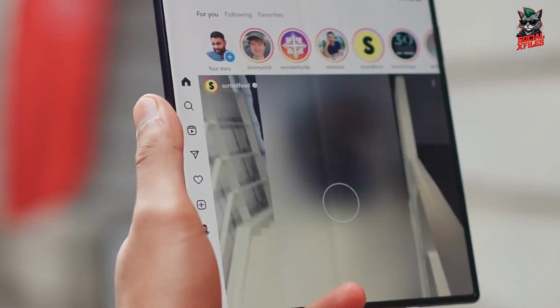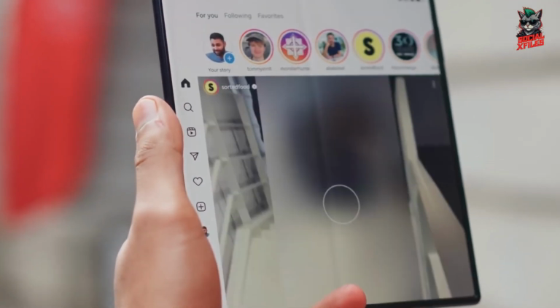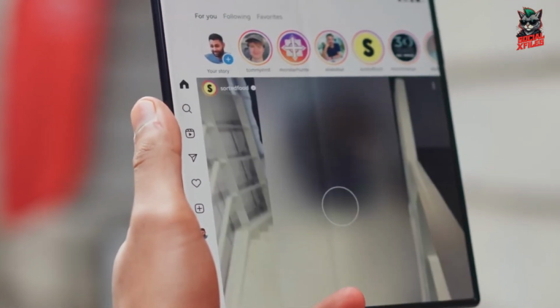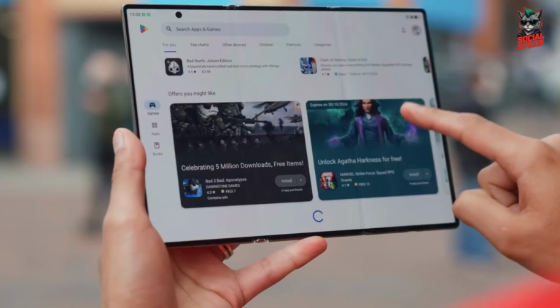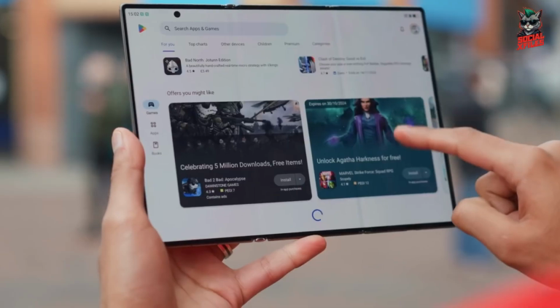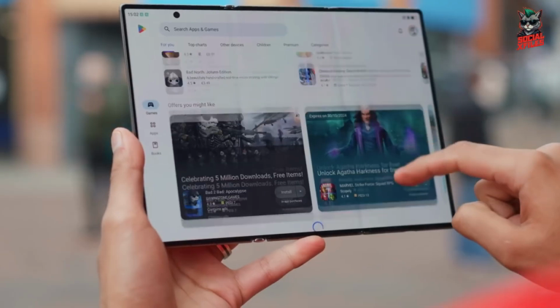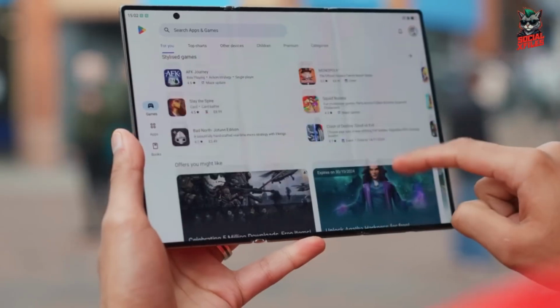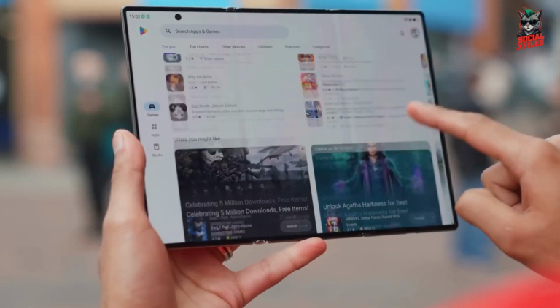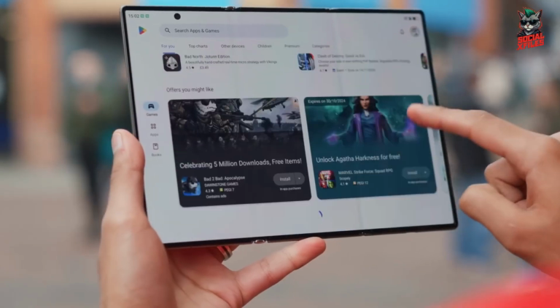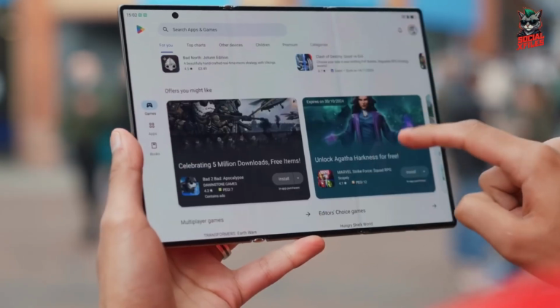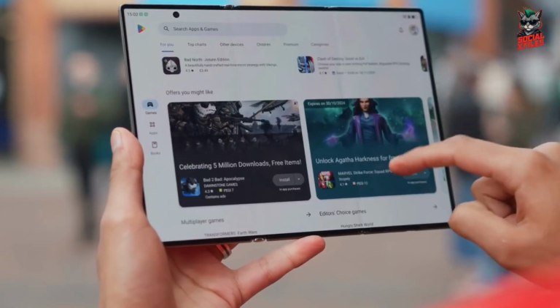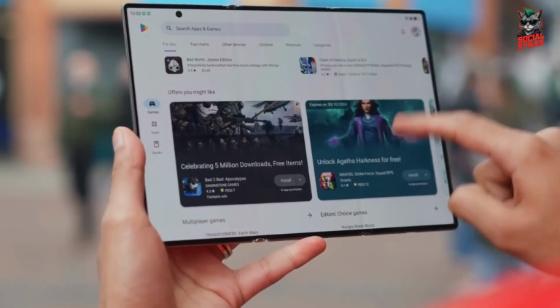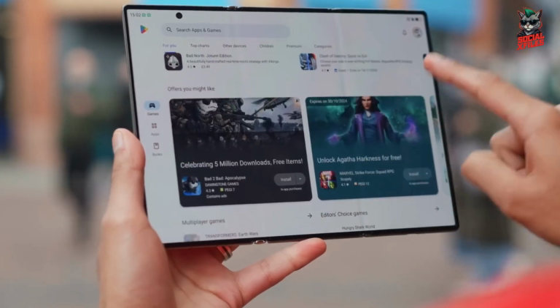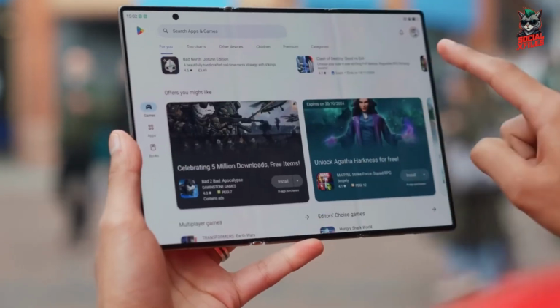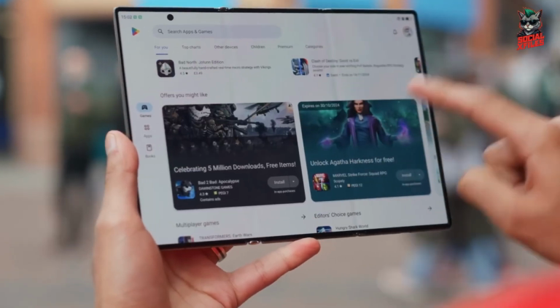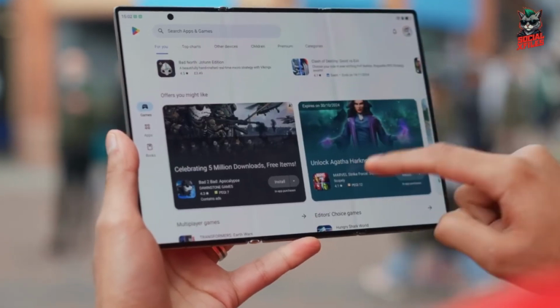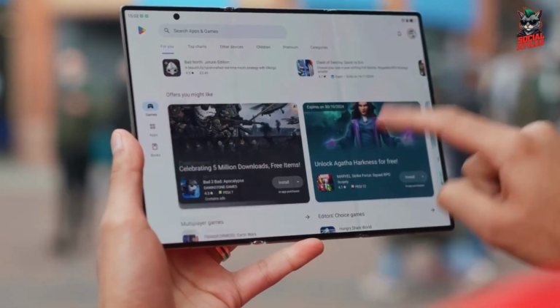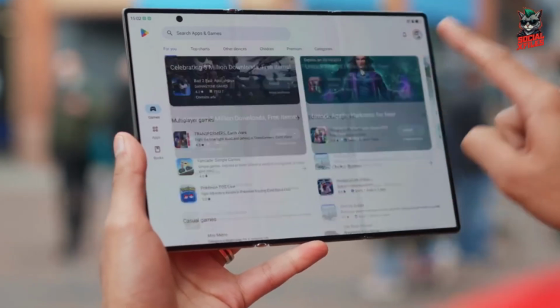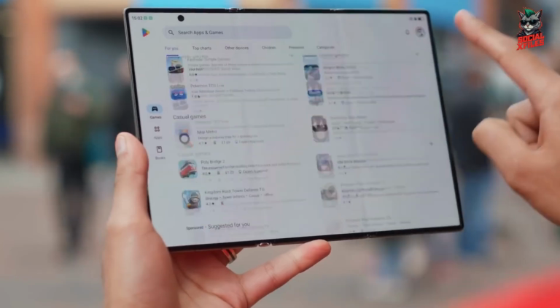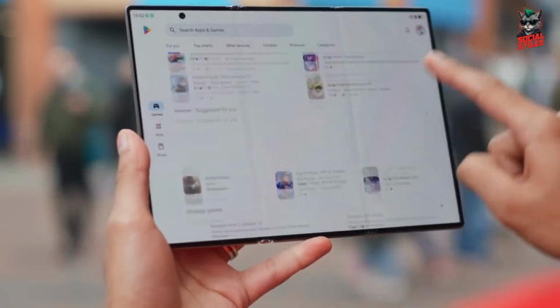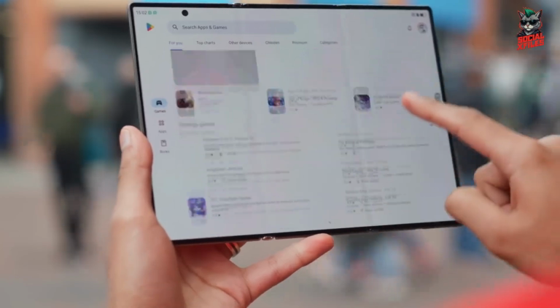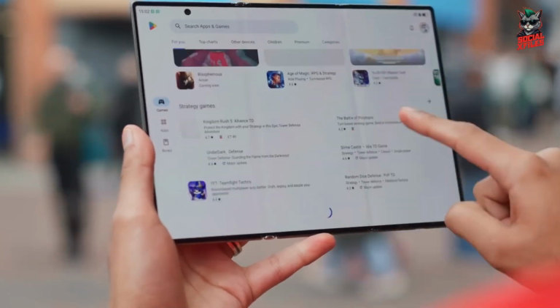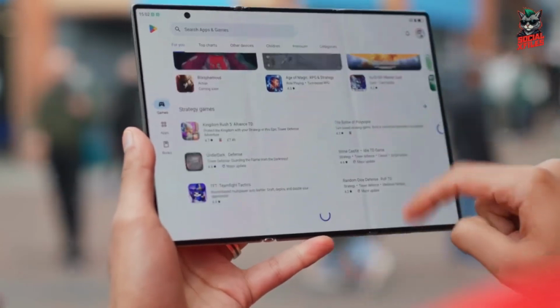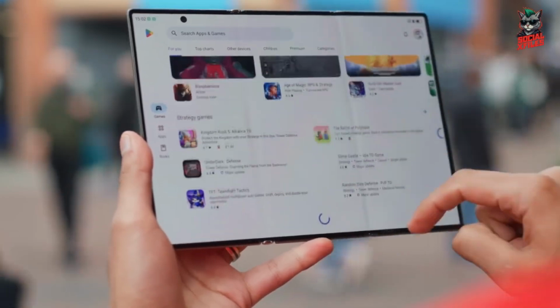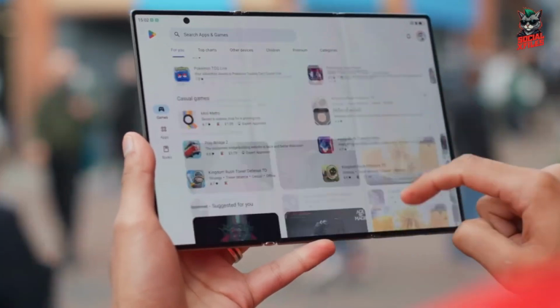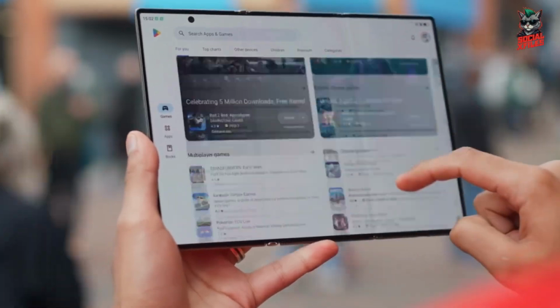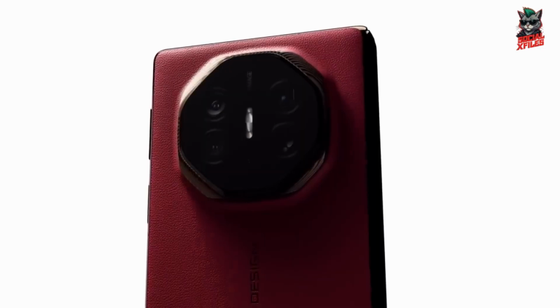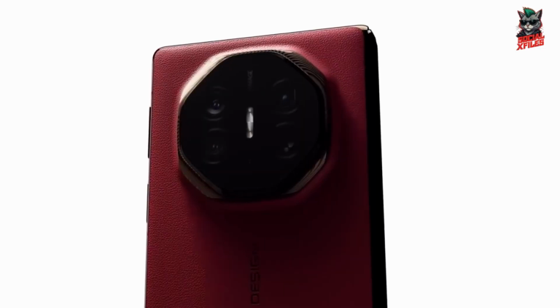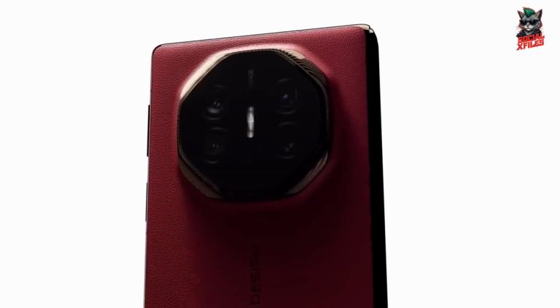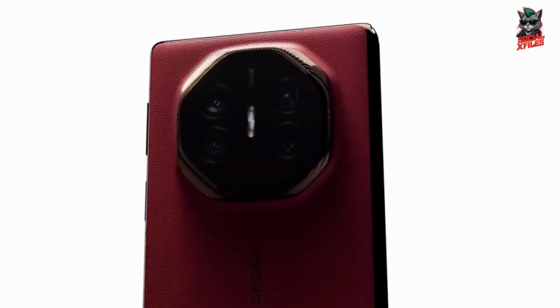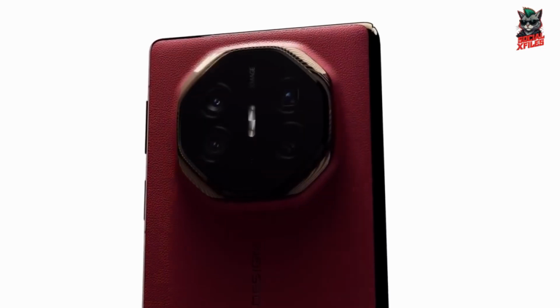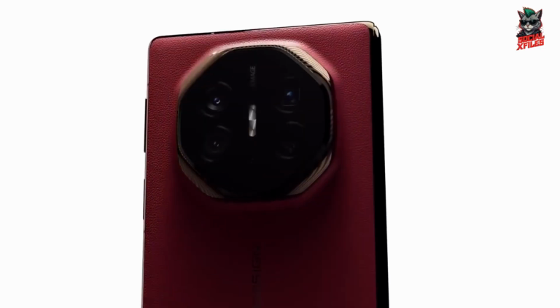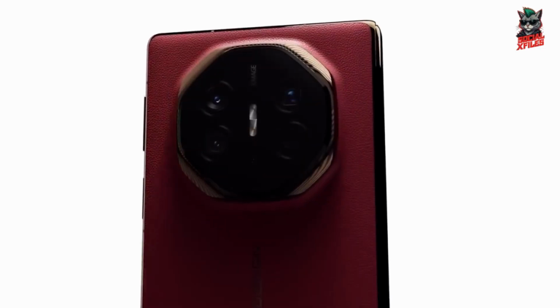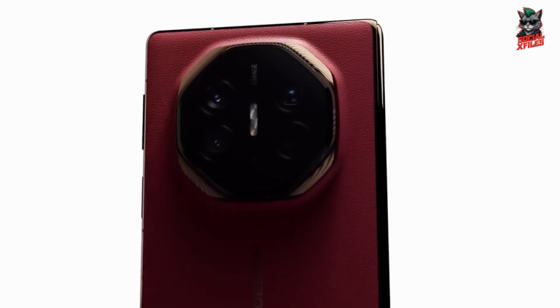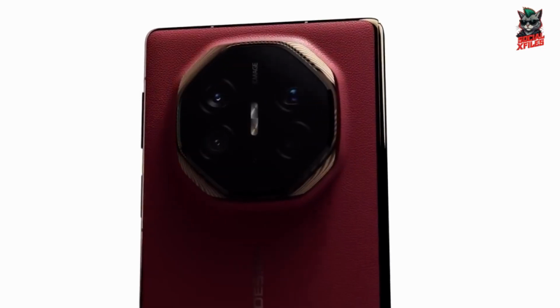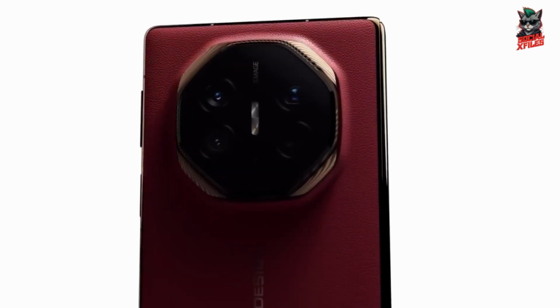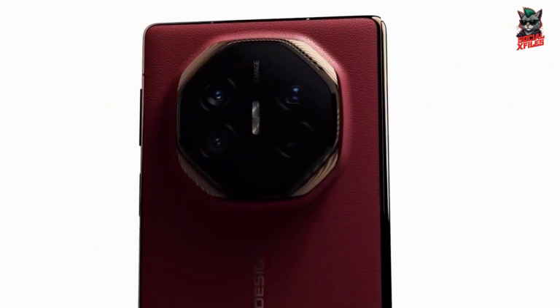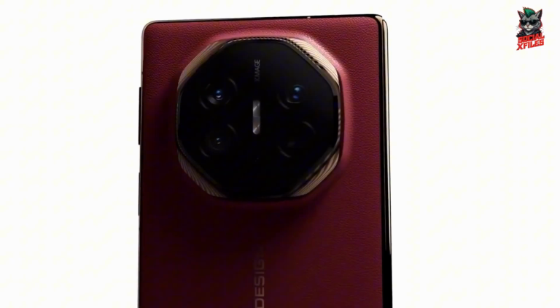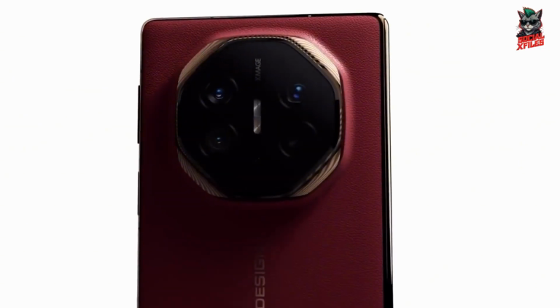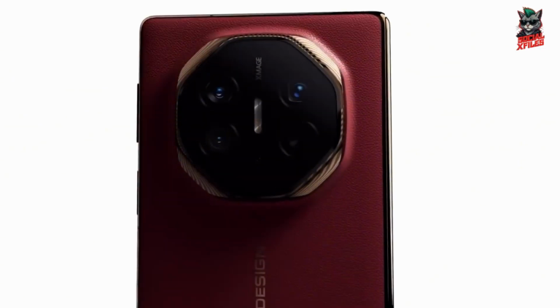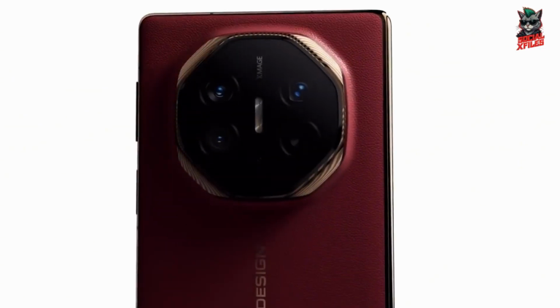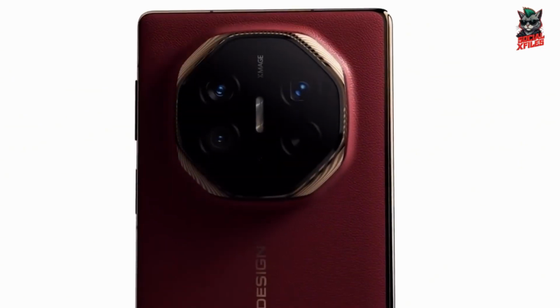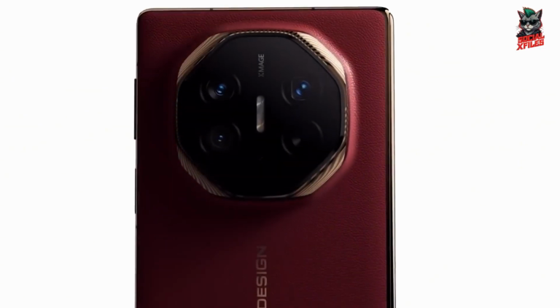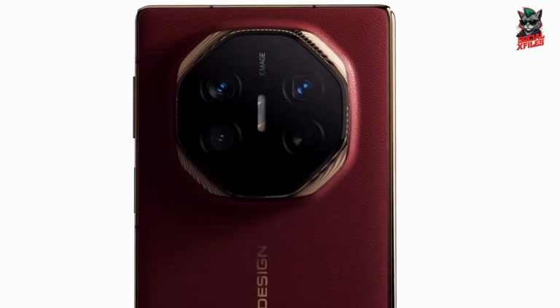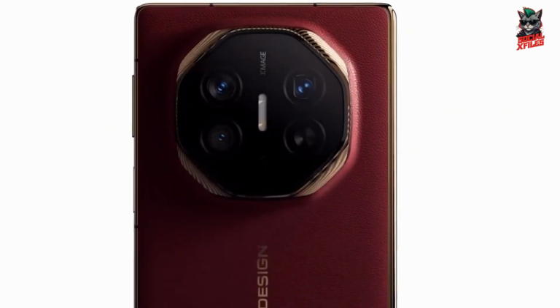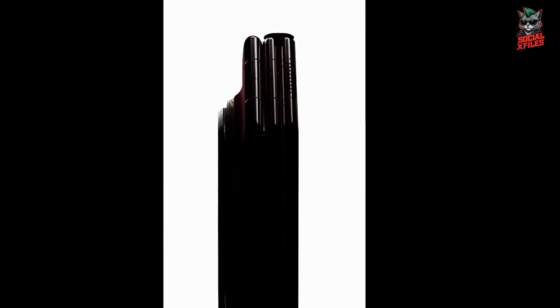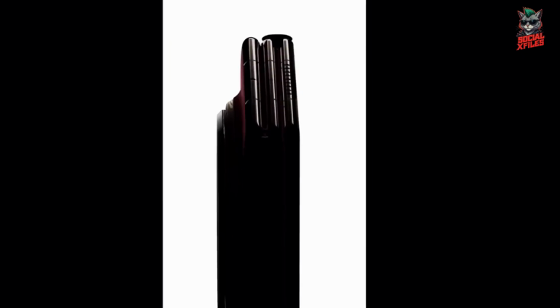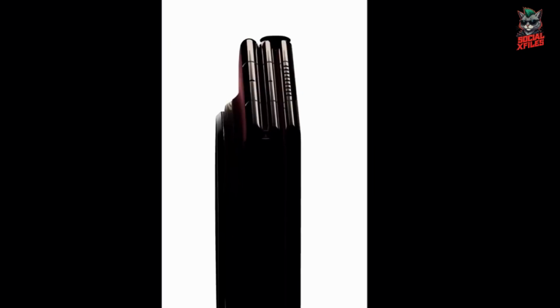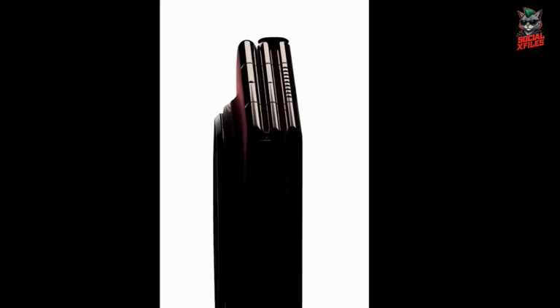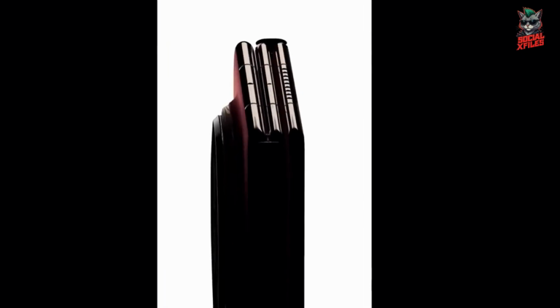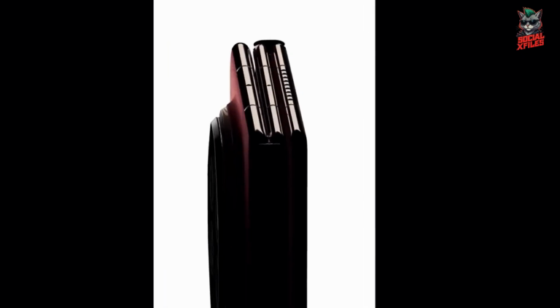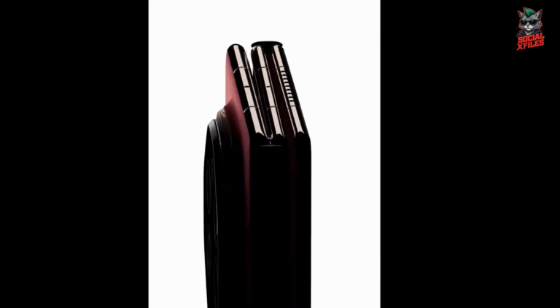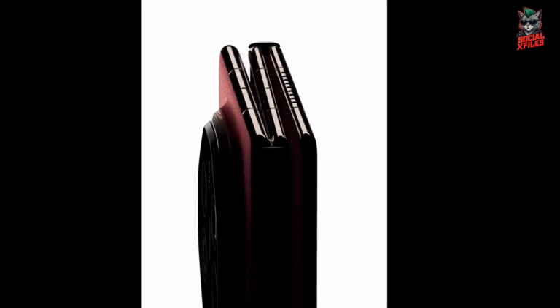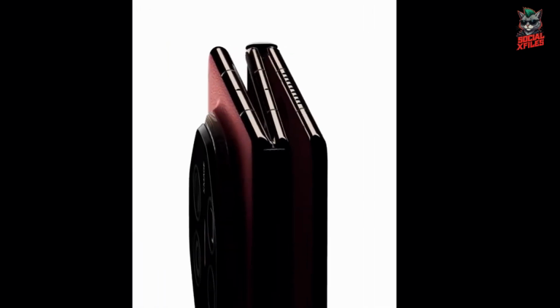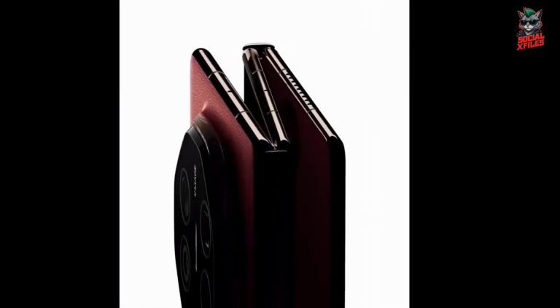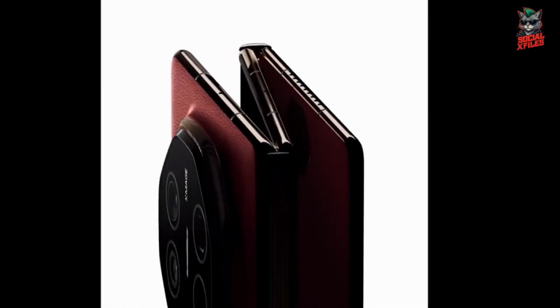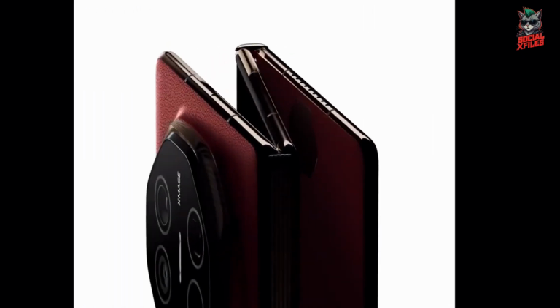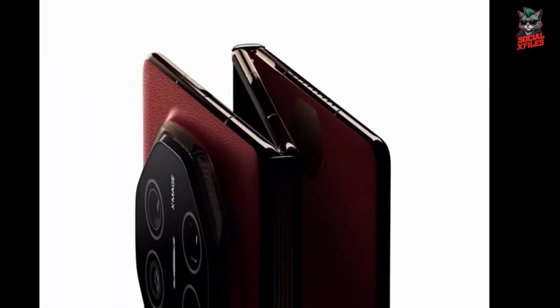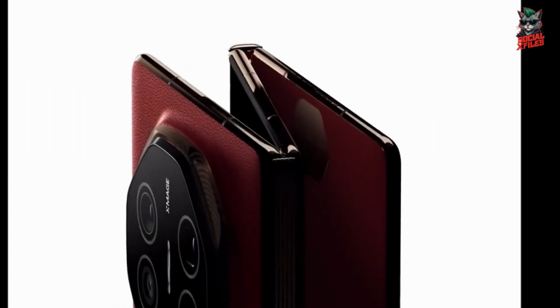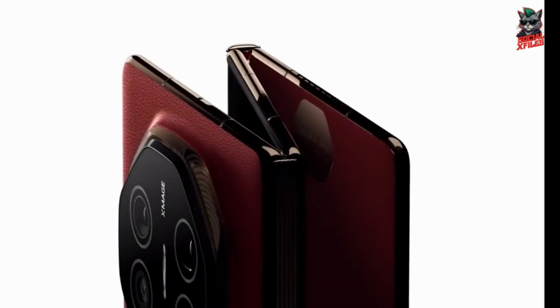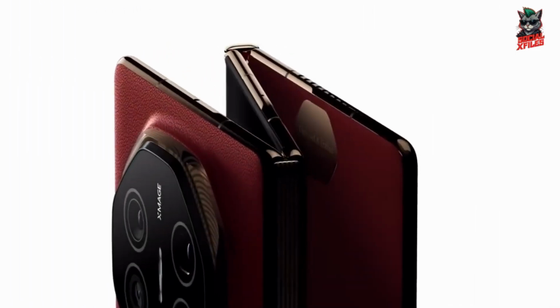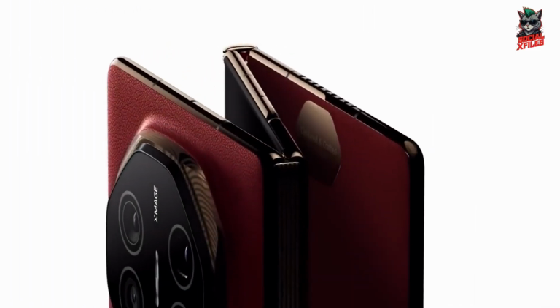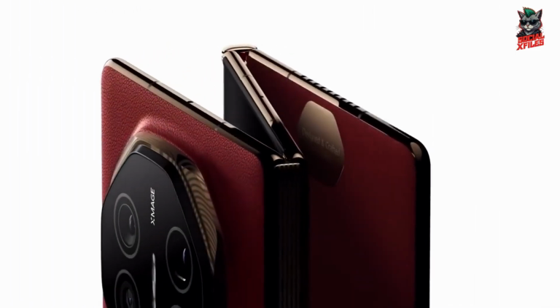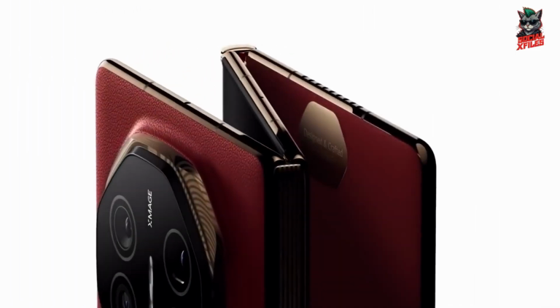And yes, this thing is durable too. It's IPX8 water-resistant, so a splash or quick dunk won't hurt it.